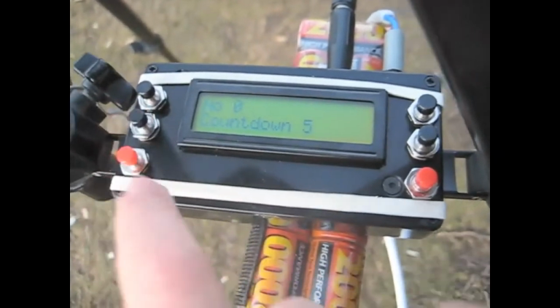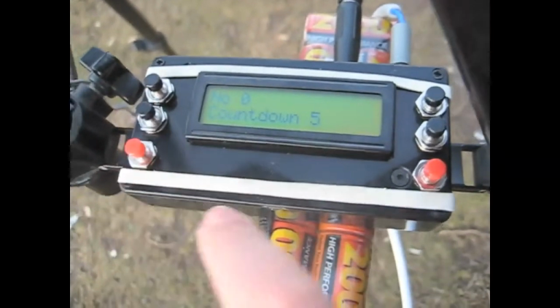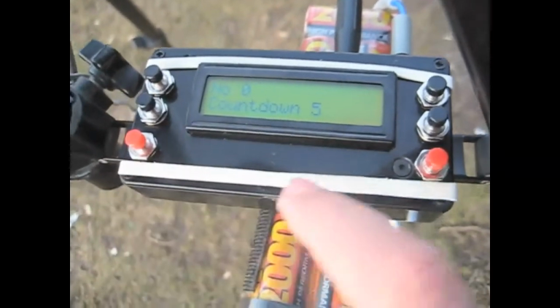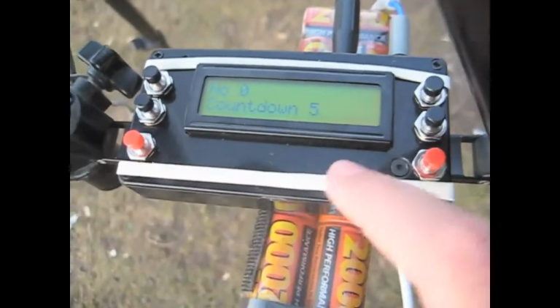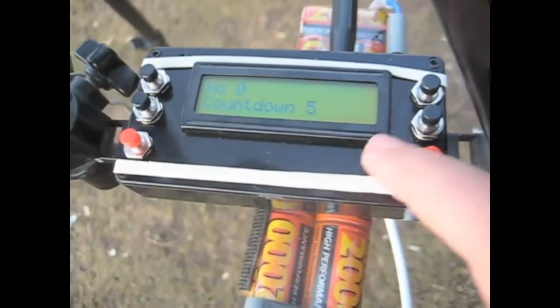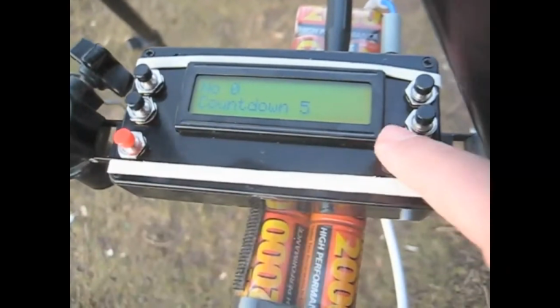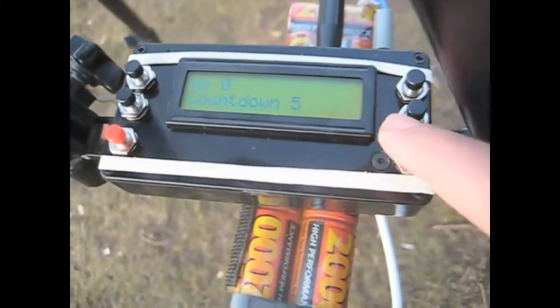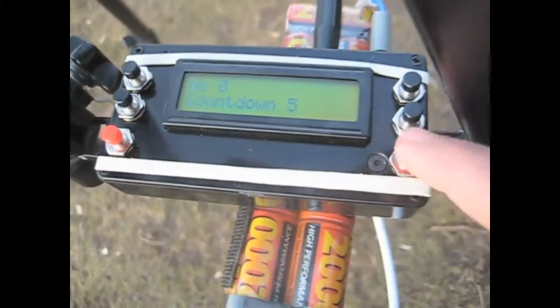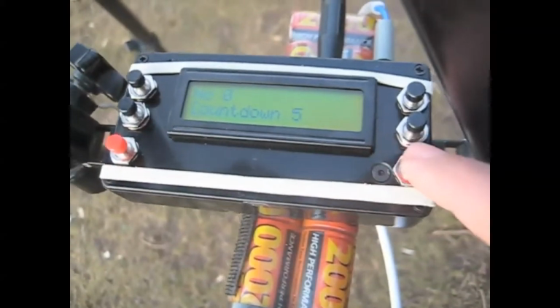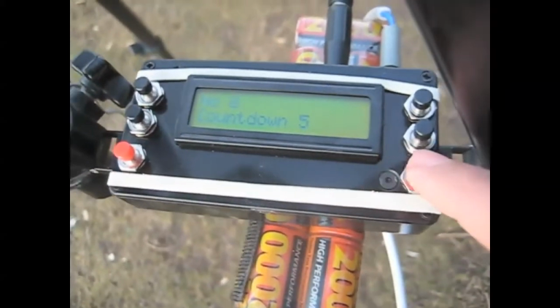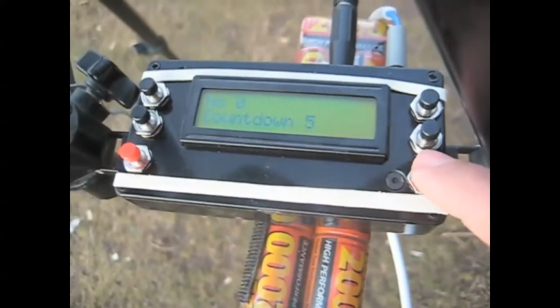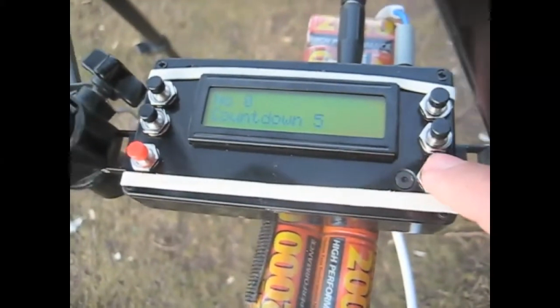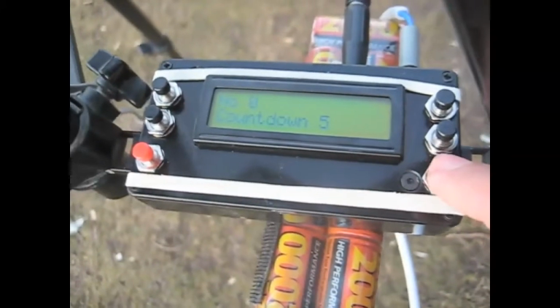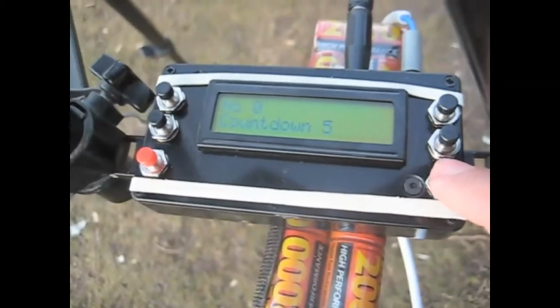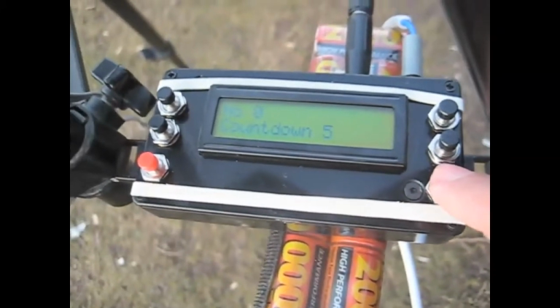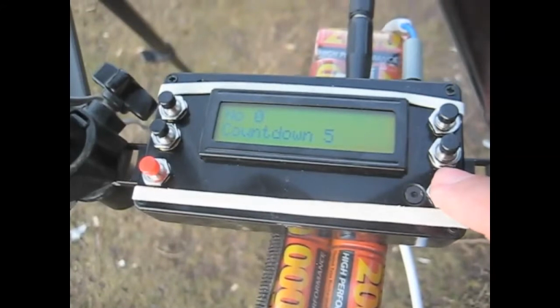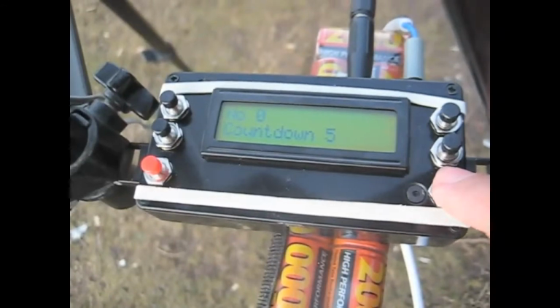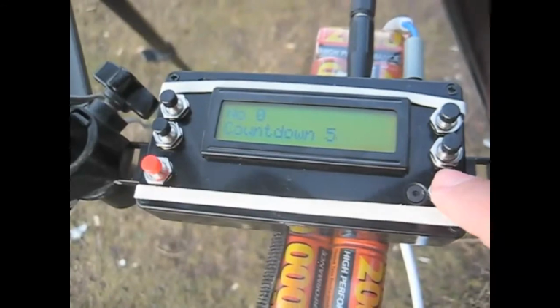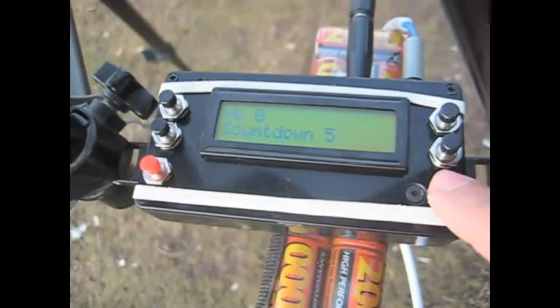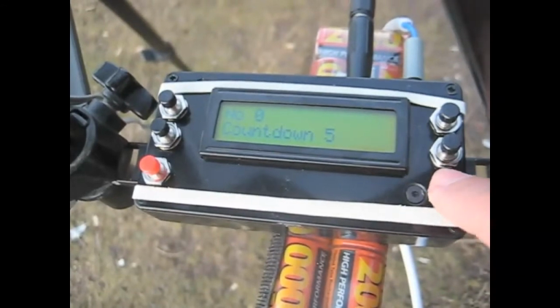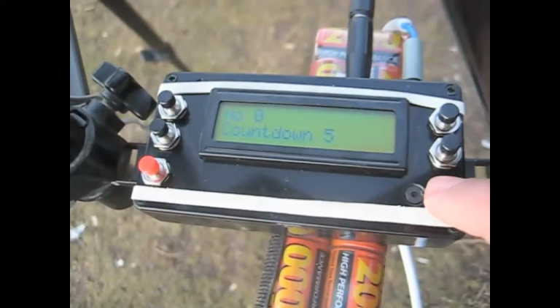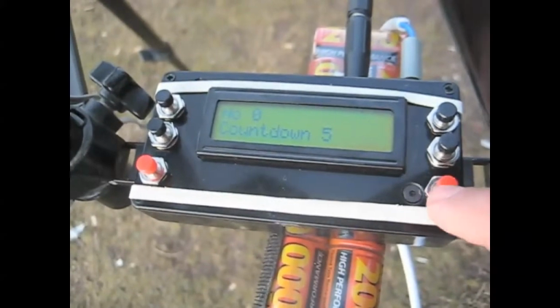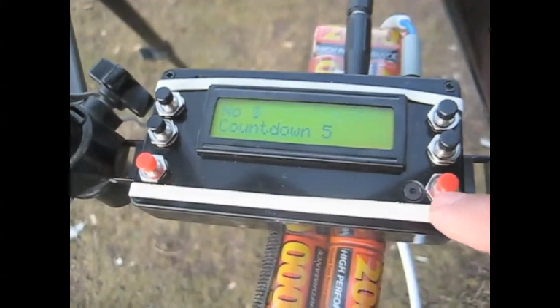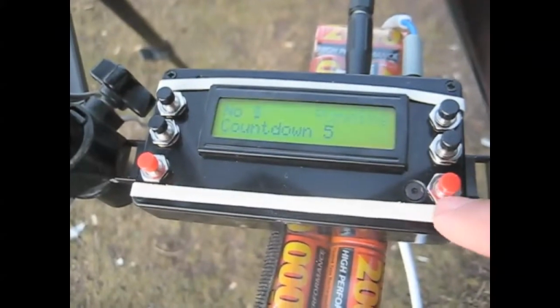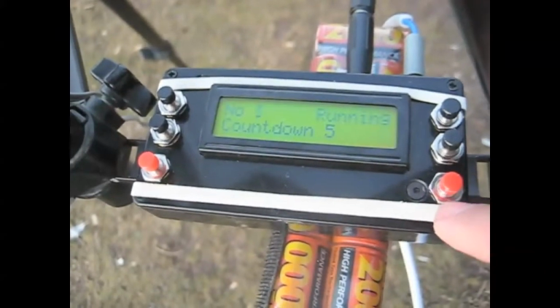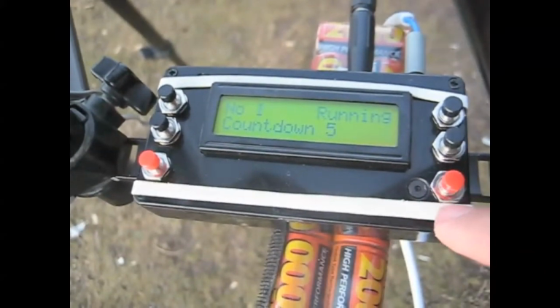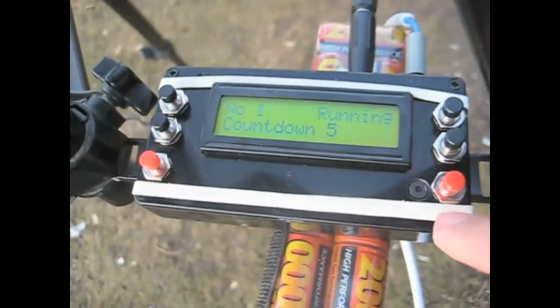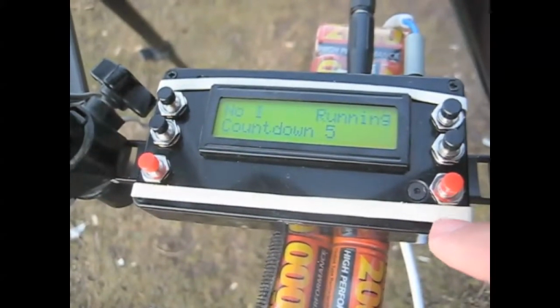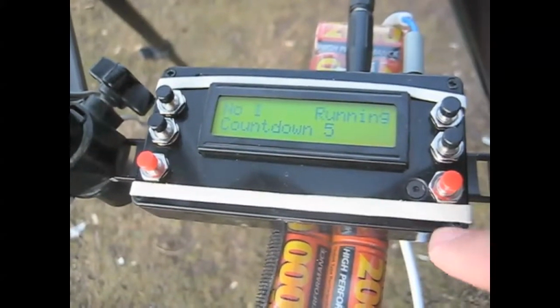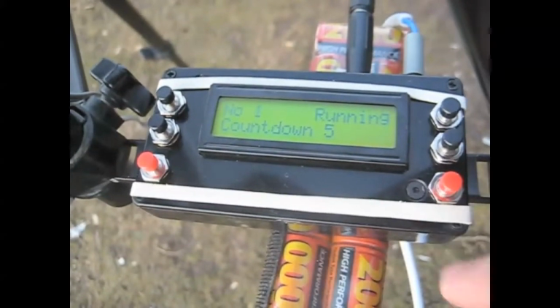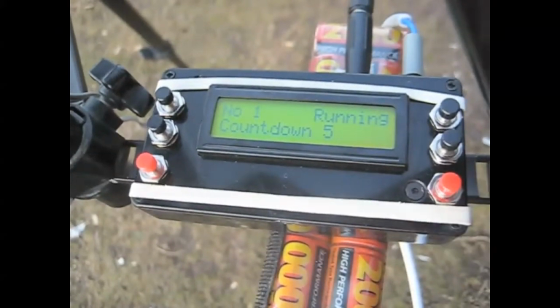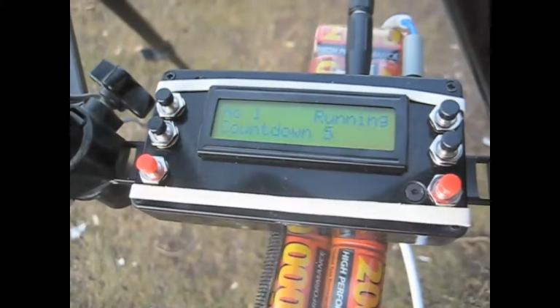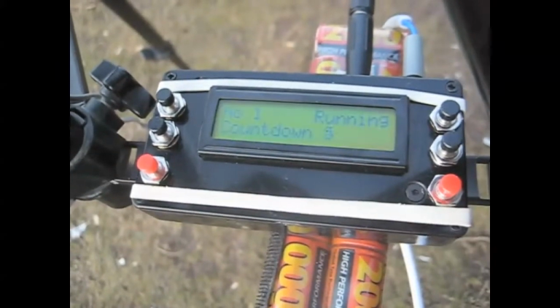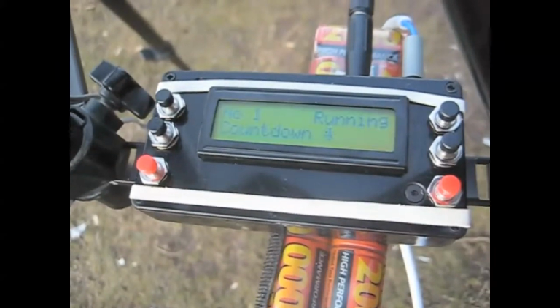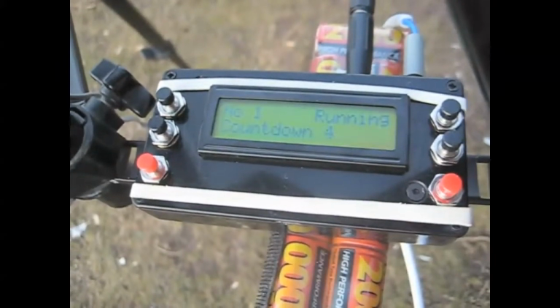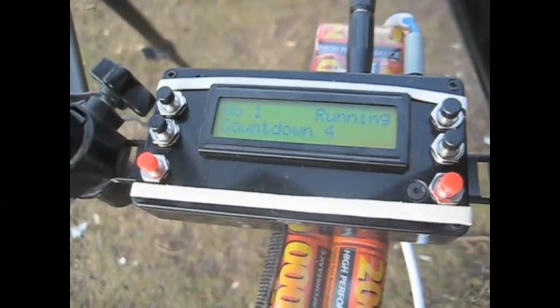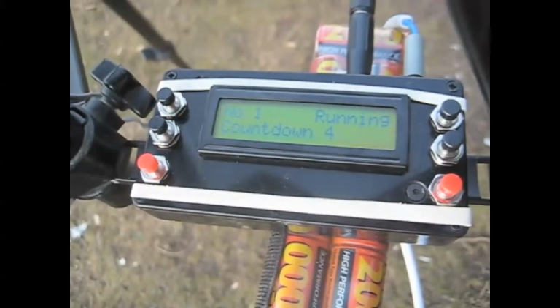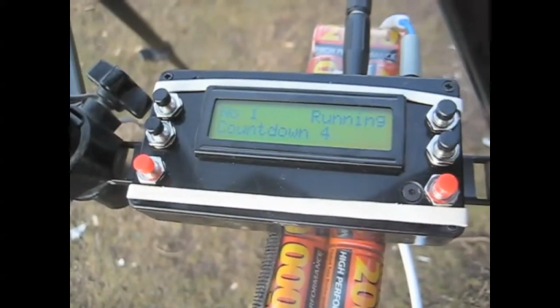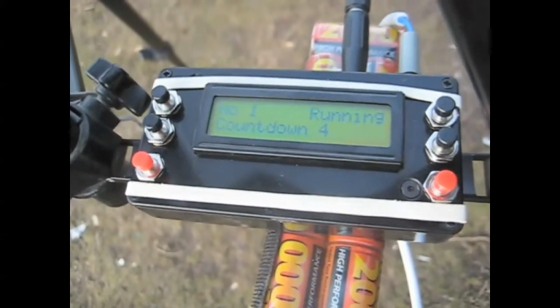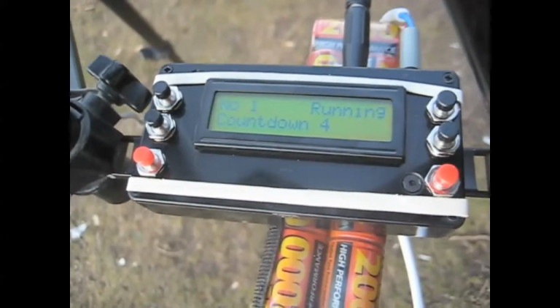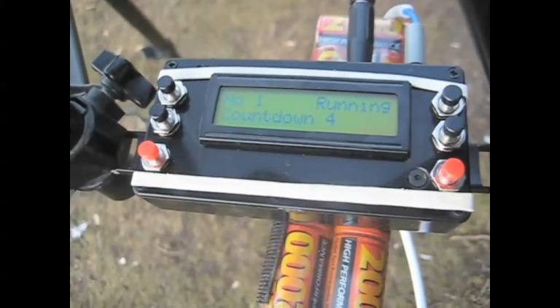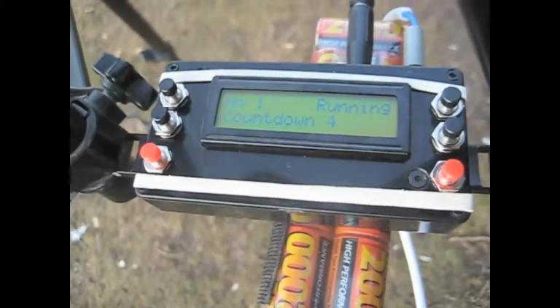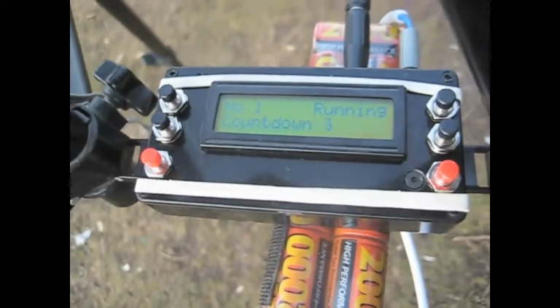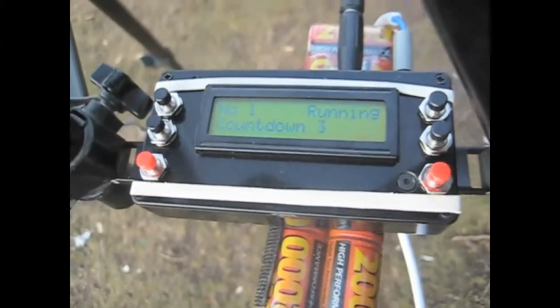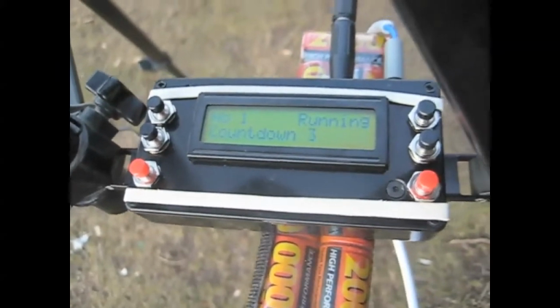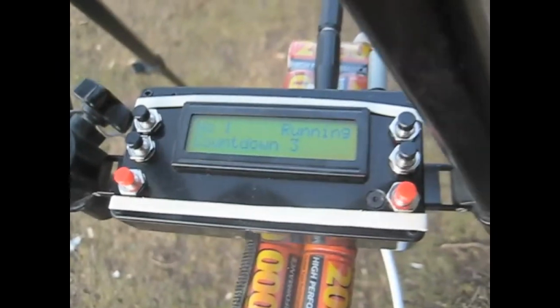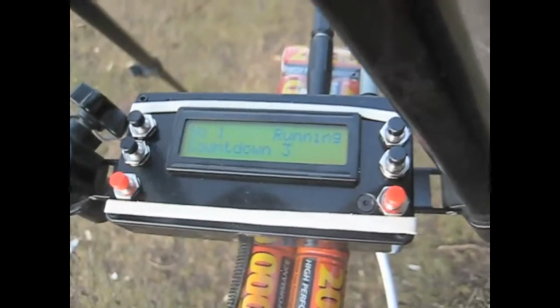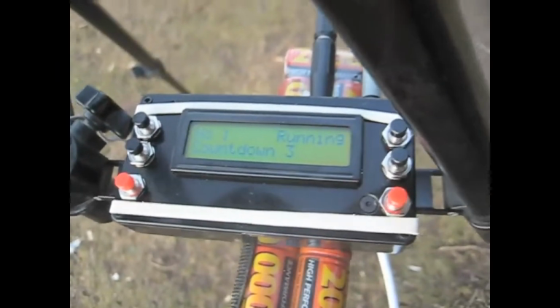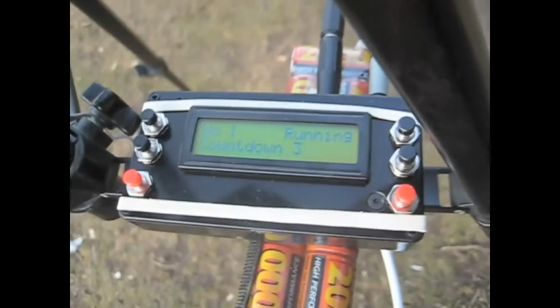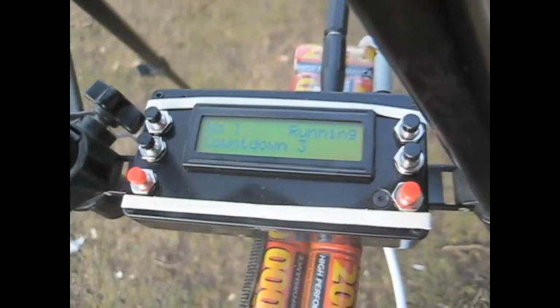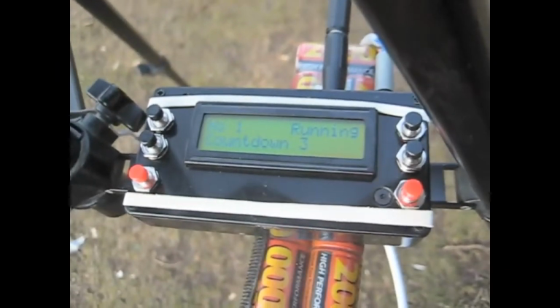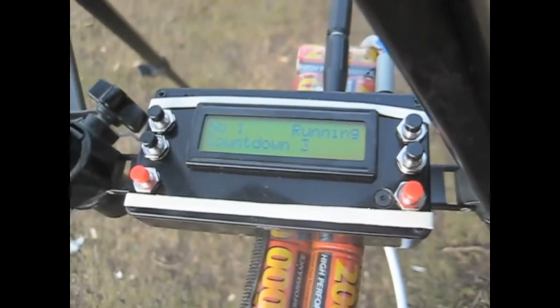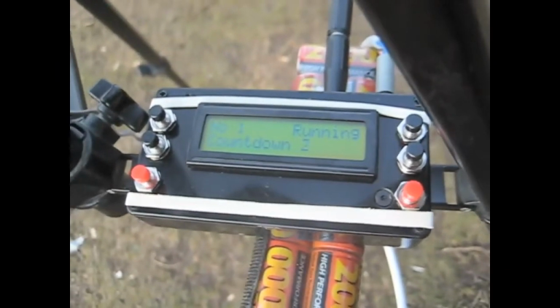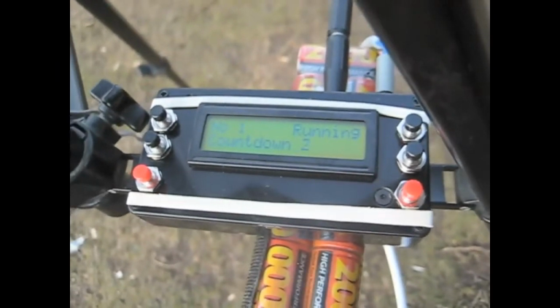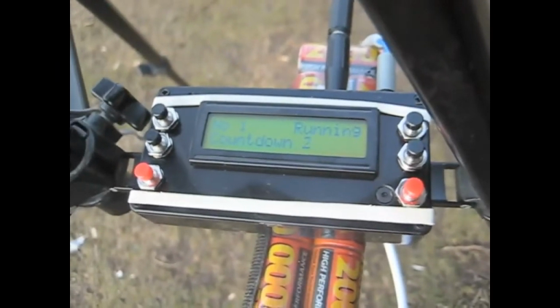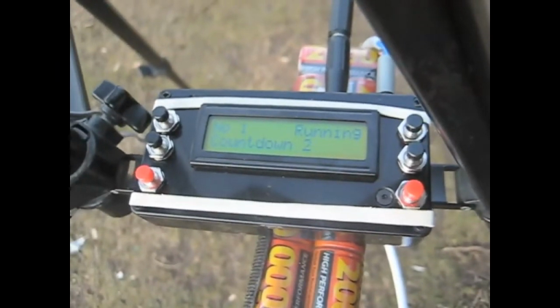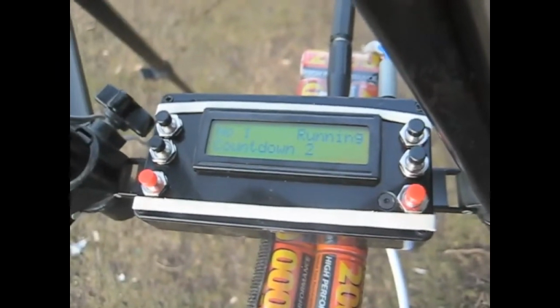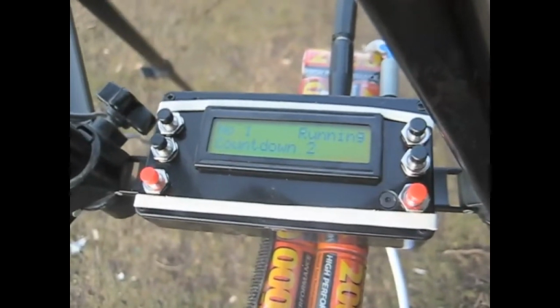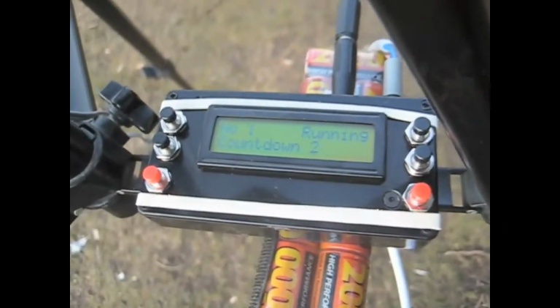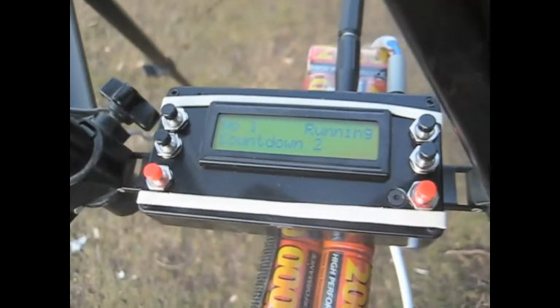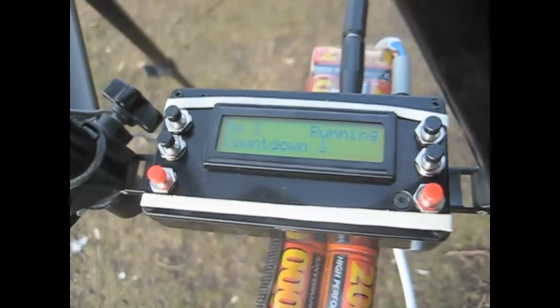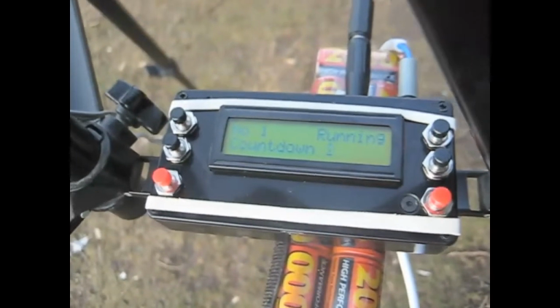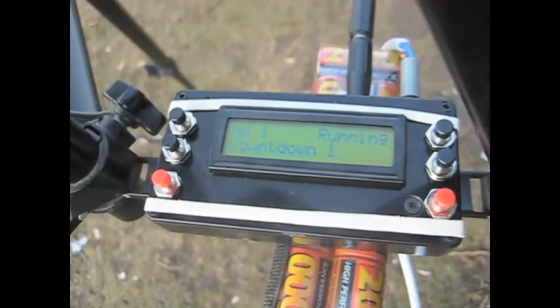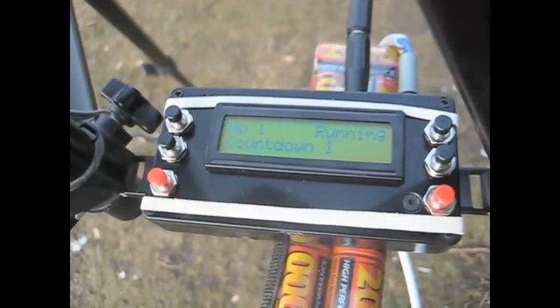Backlight brightness is on the top two buttons, interval on the middle, the left red button focuses the camera, and the right button starts the process.